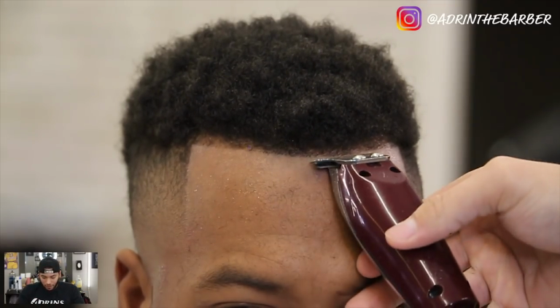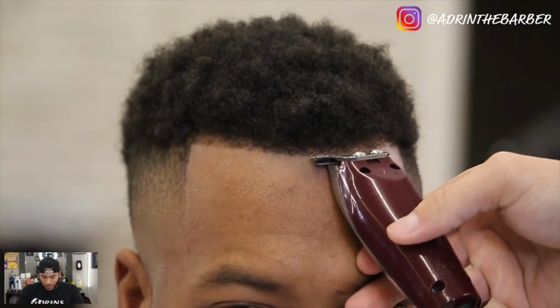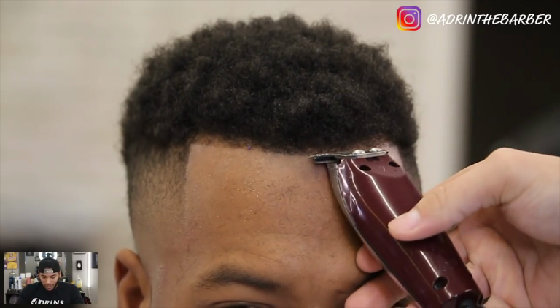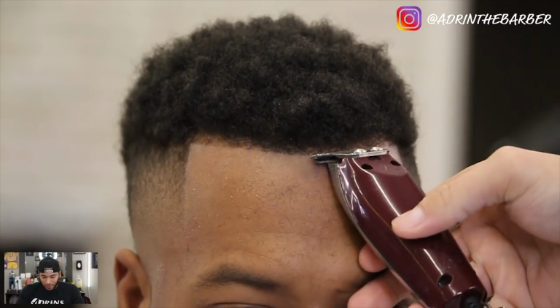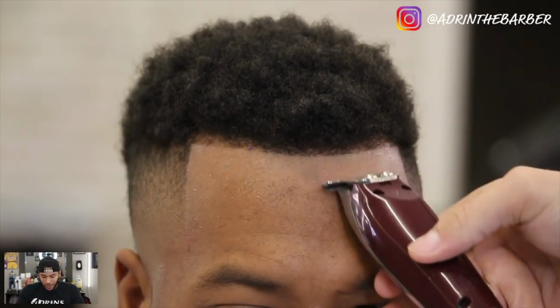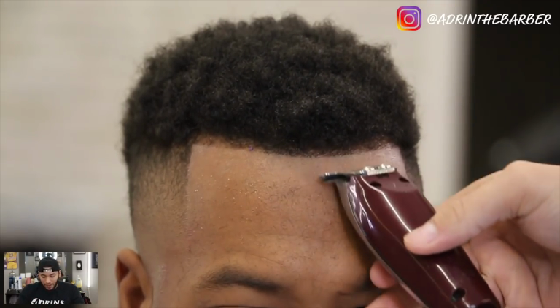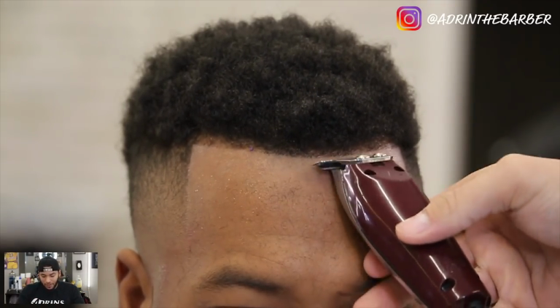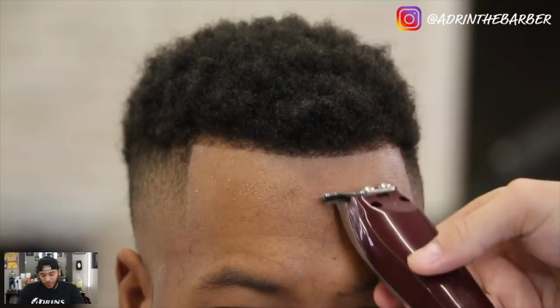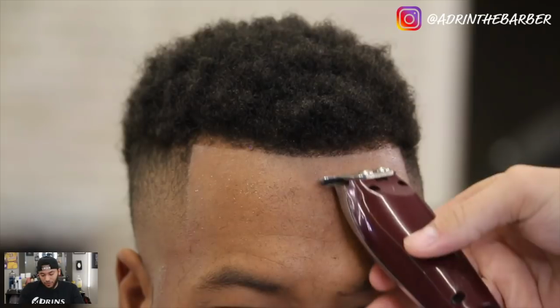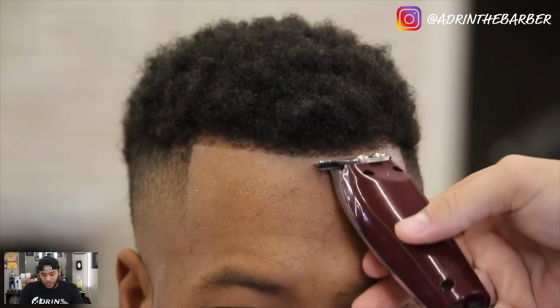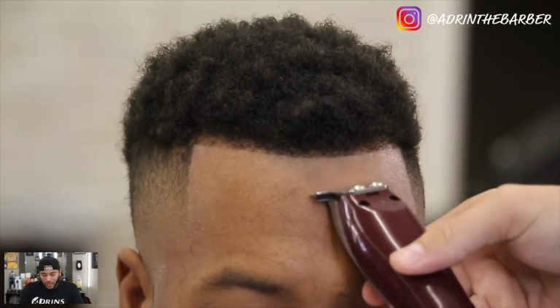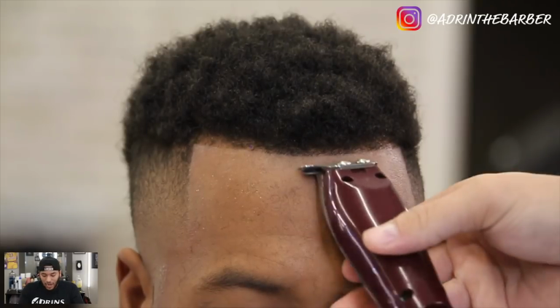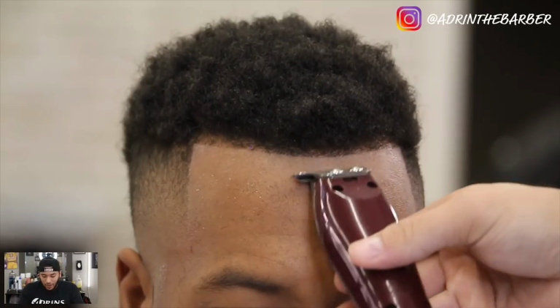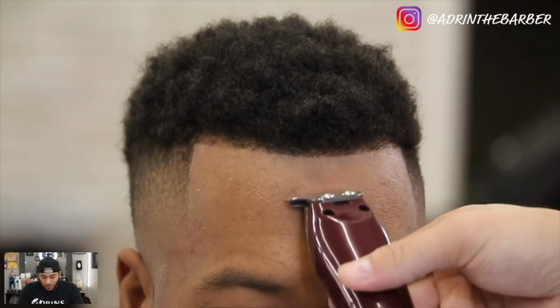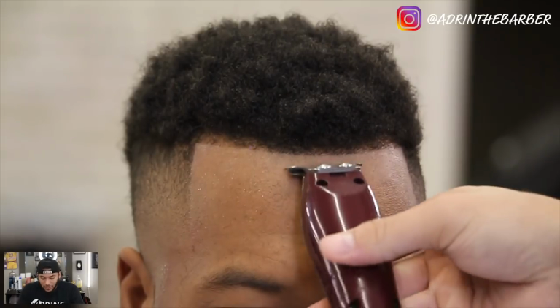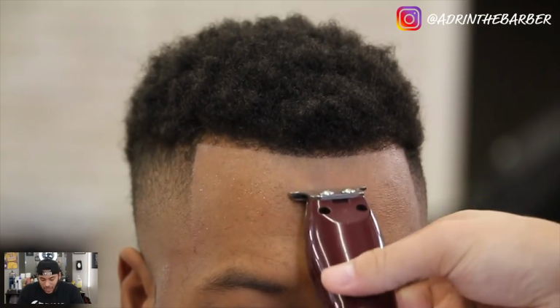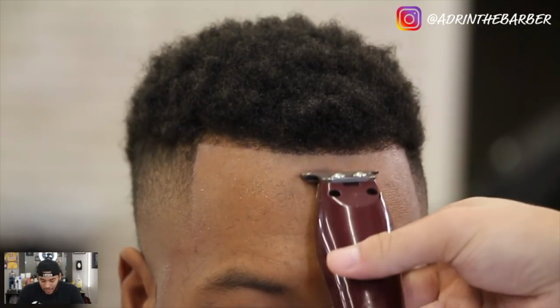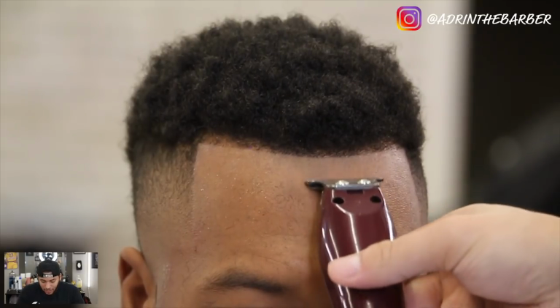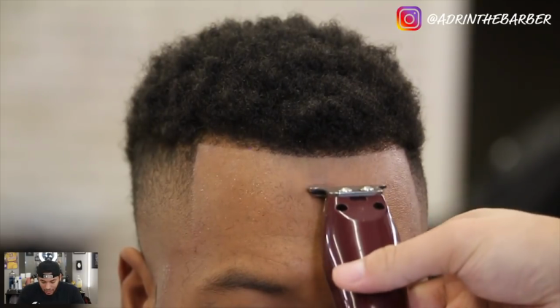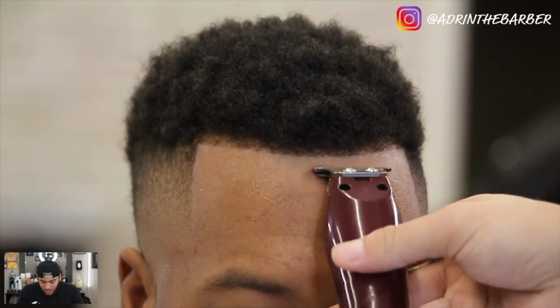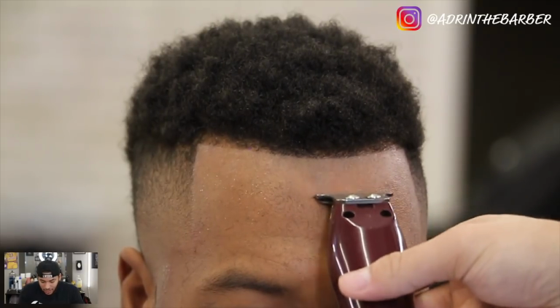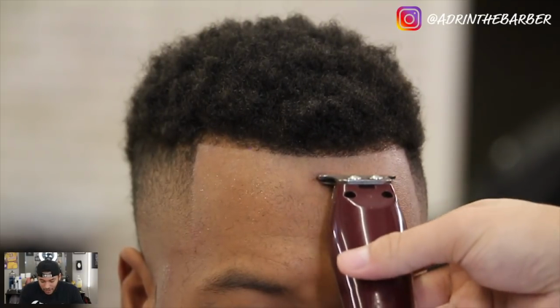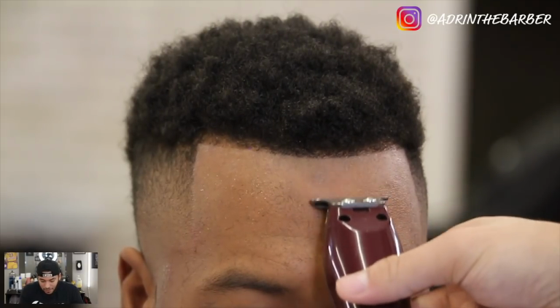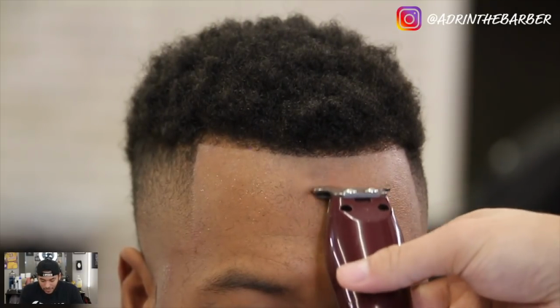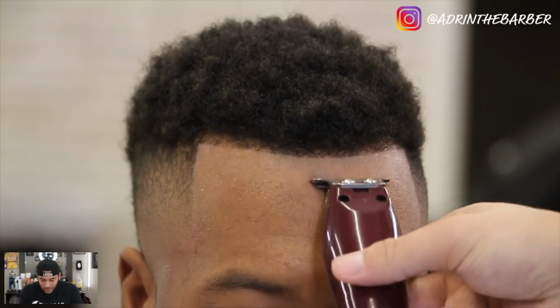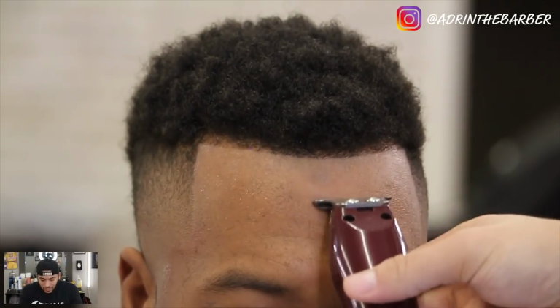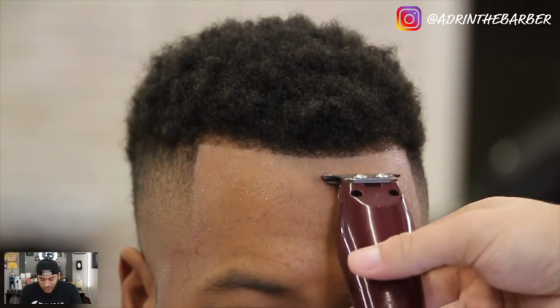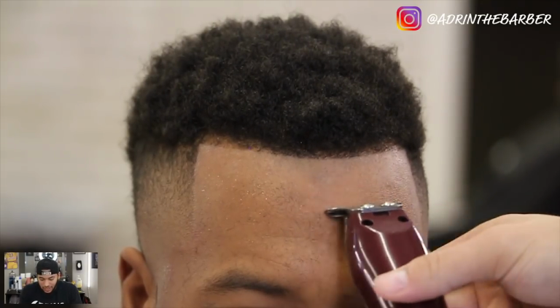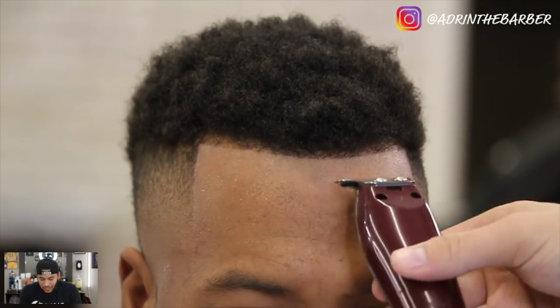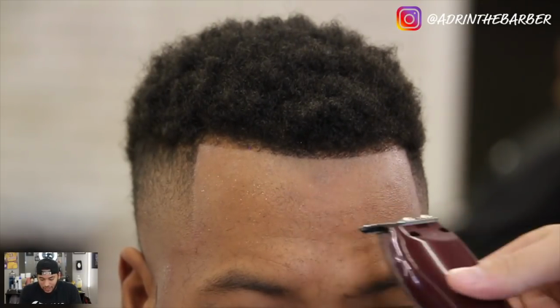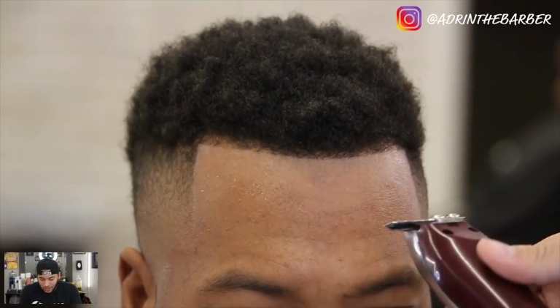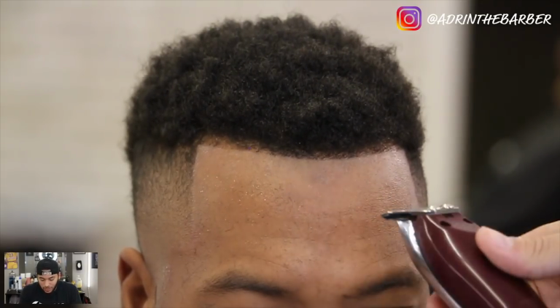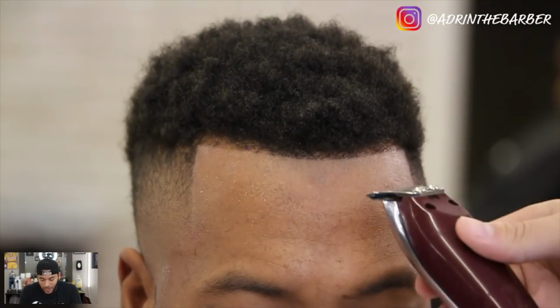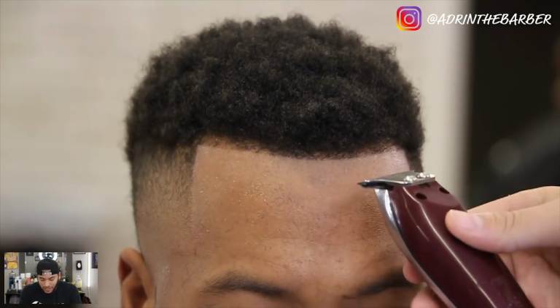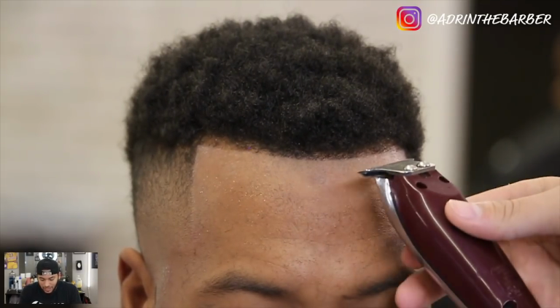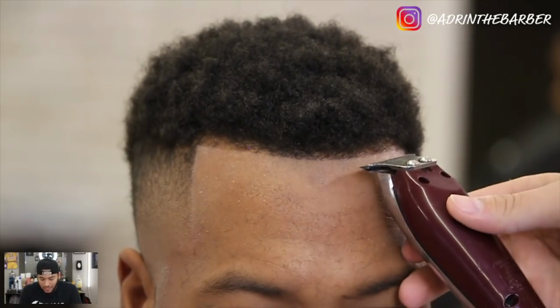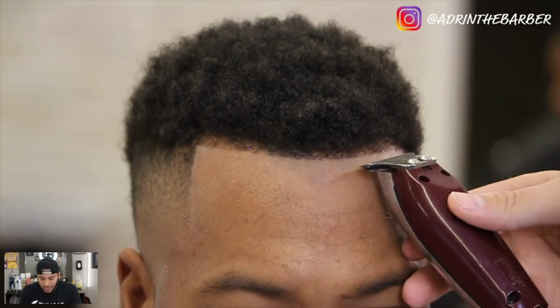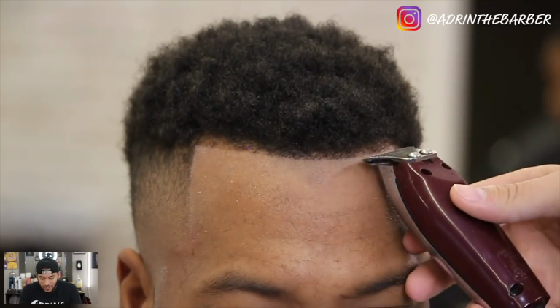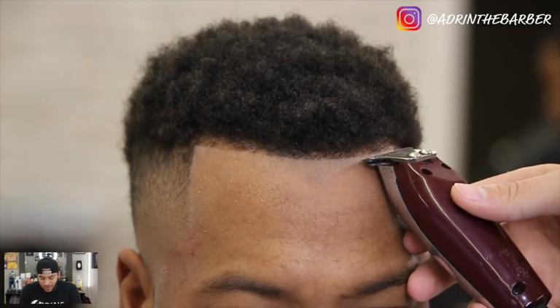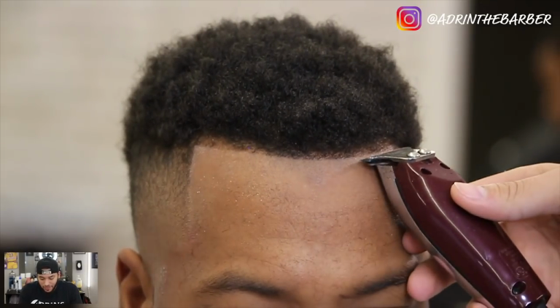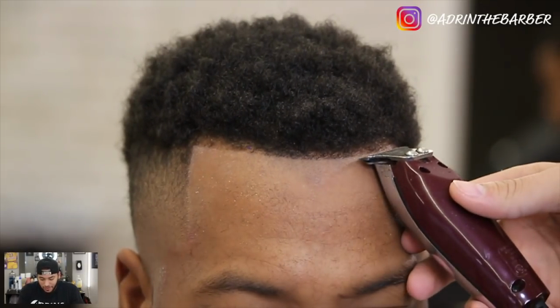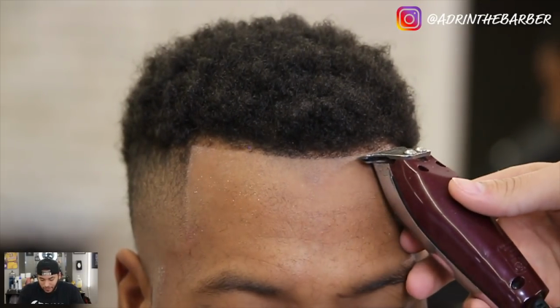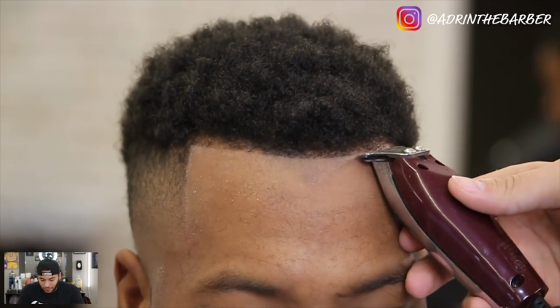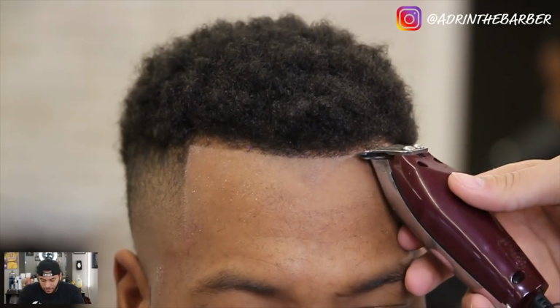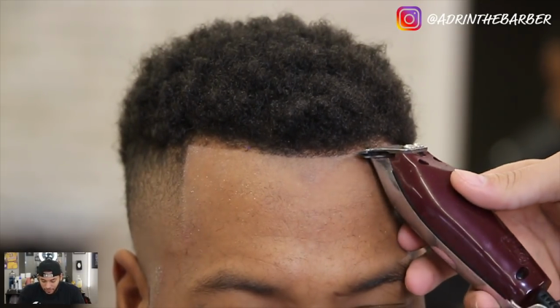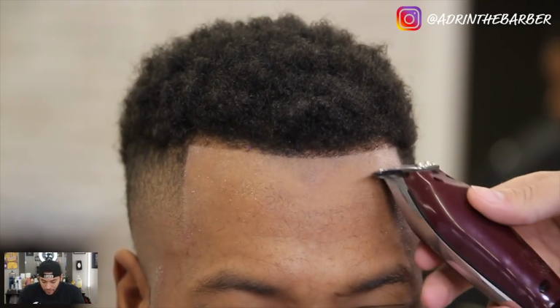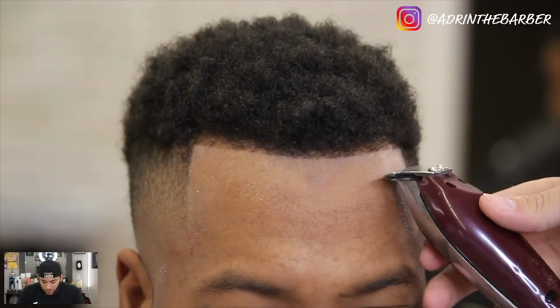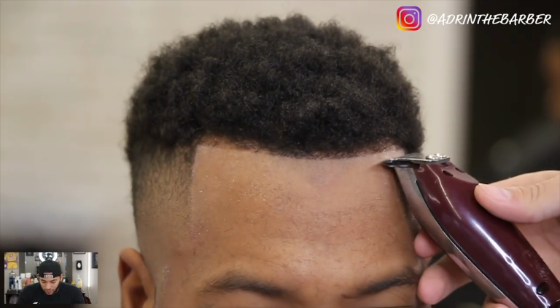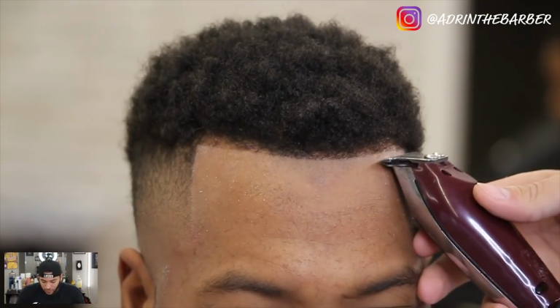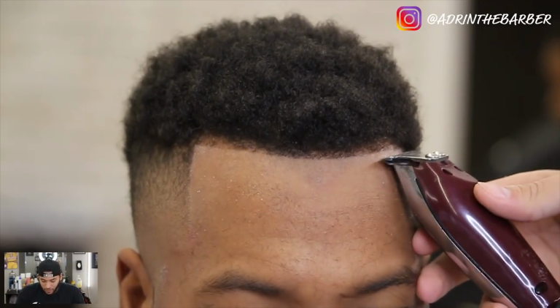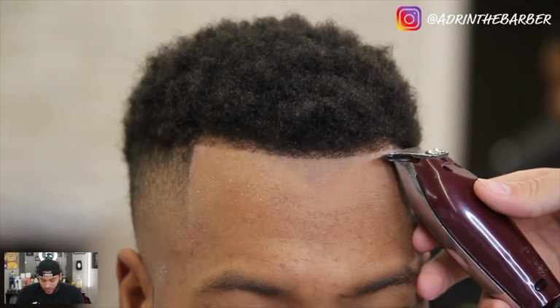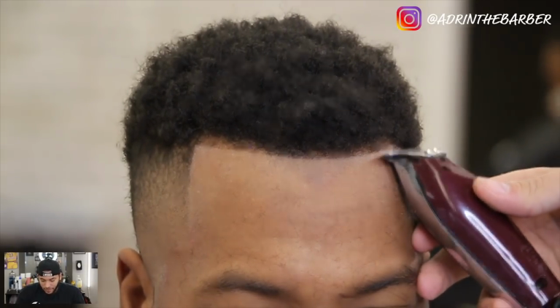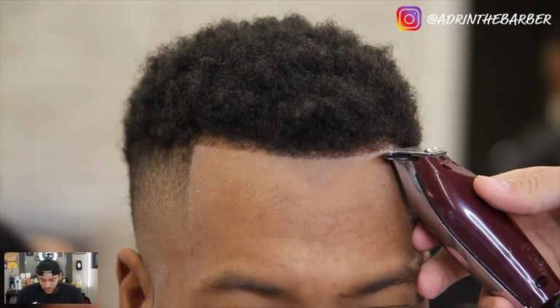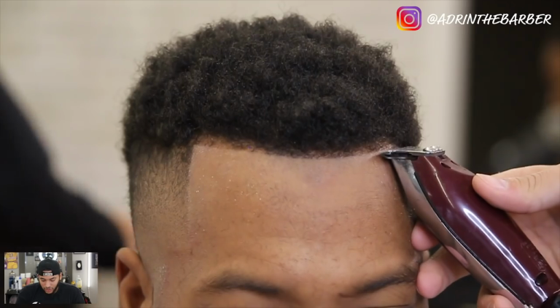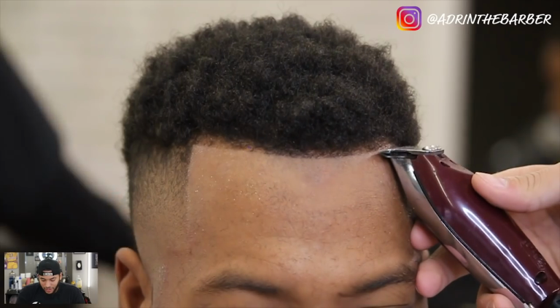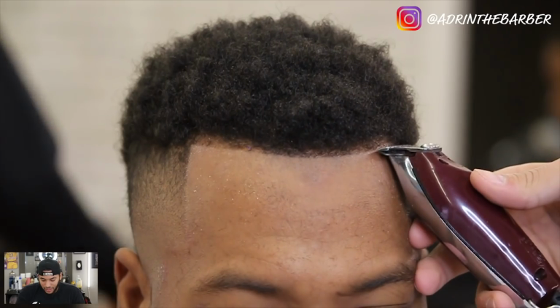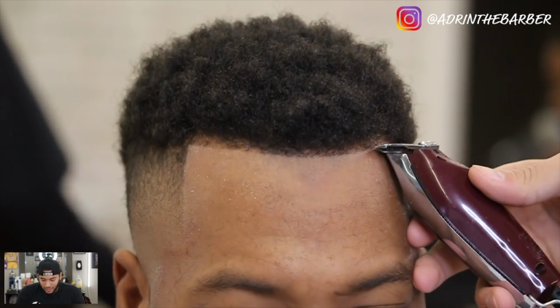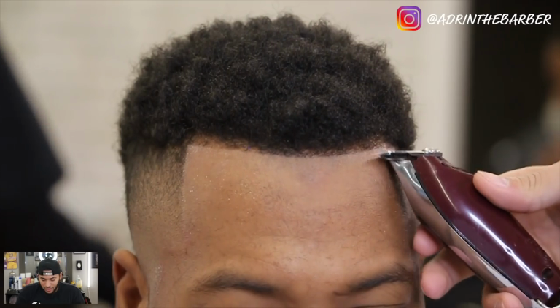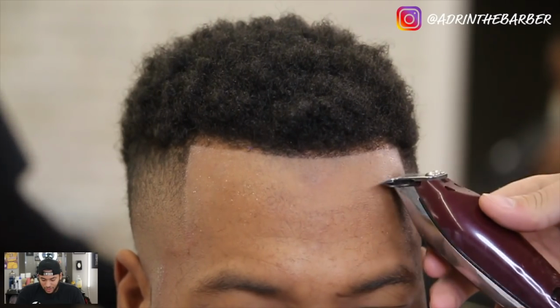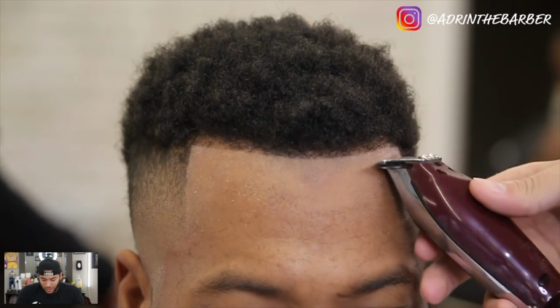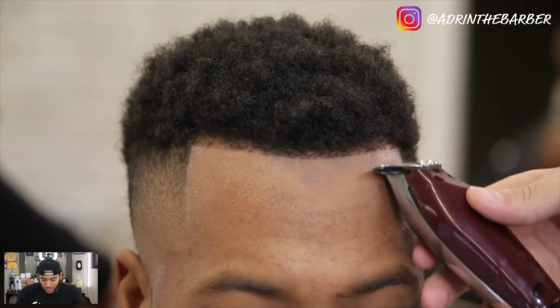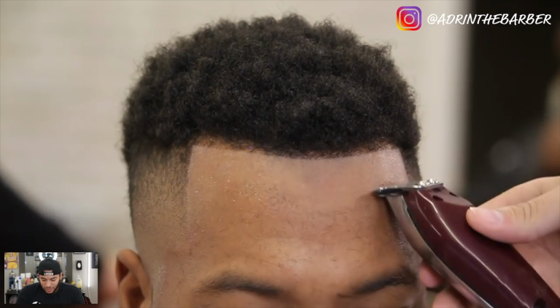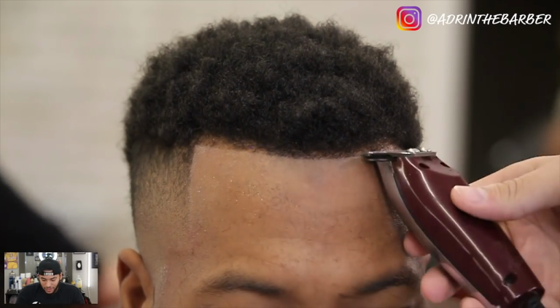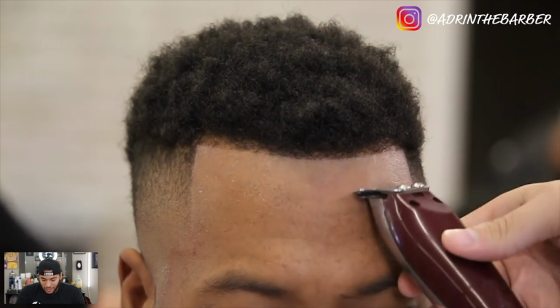I'm really done with the line now — just kind of cleaning it up in those spots I see, just trying to get it as straight as possible.